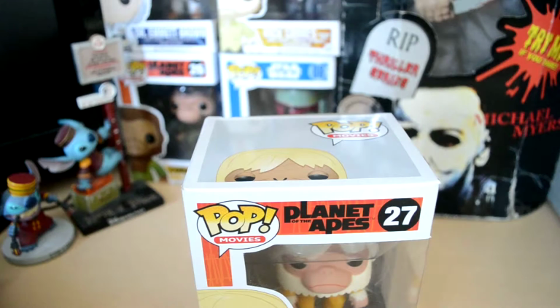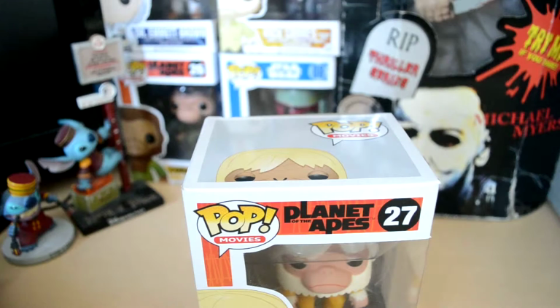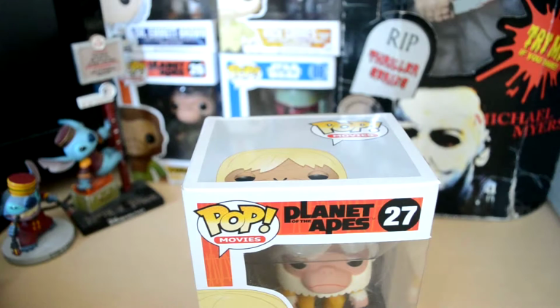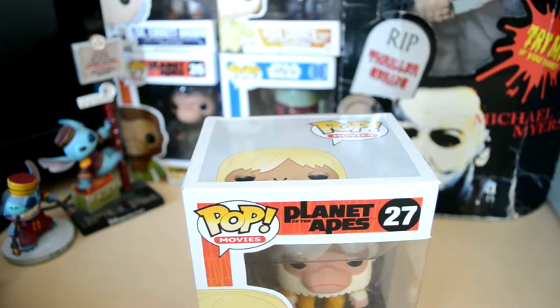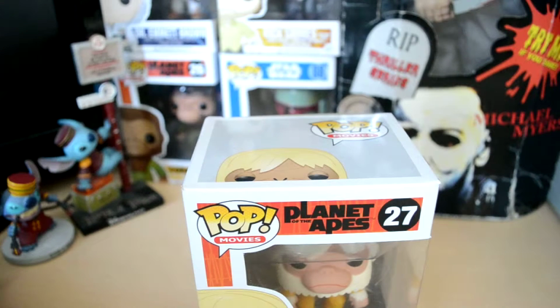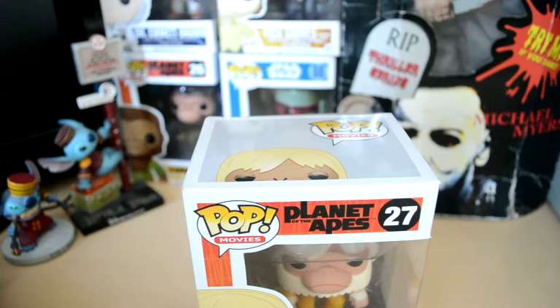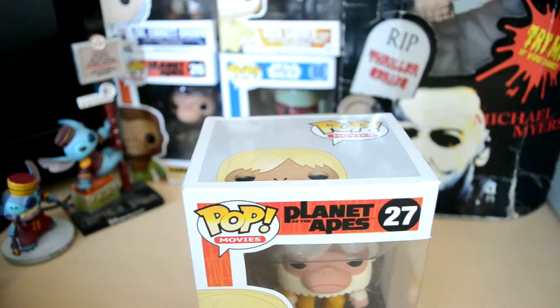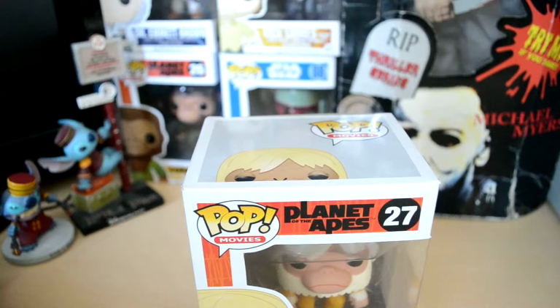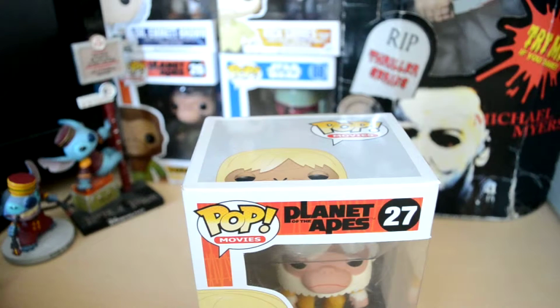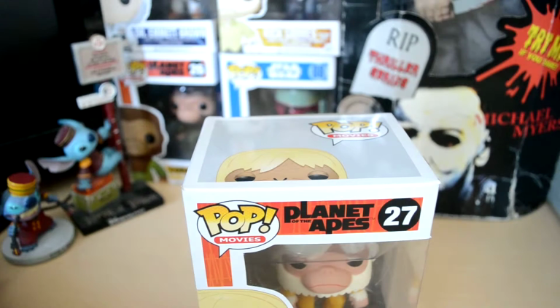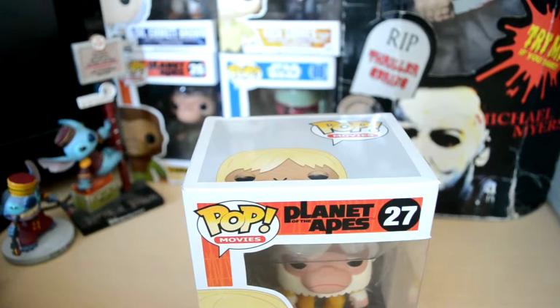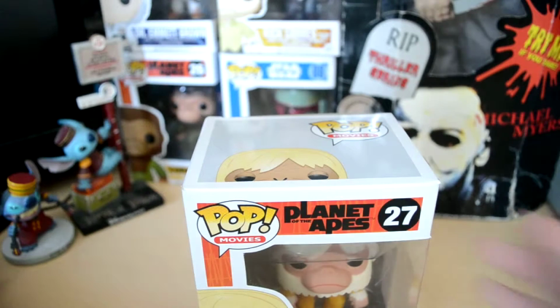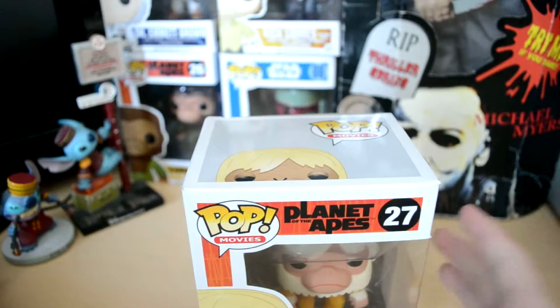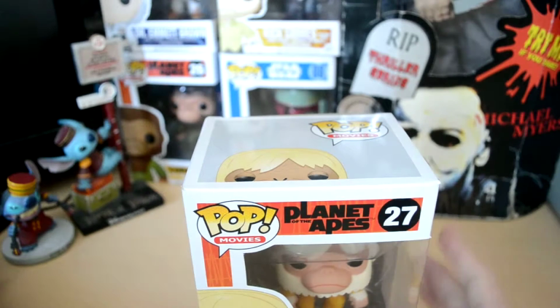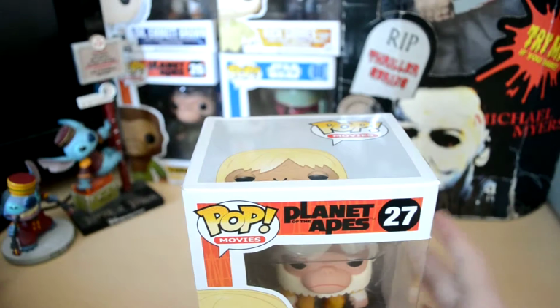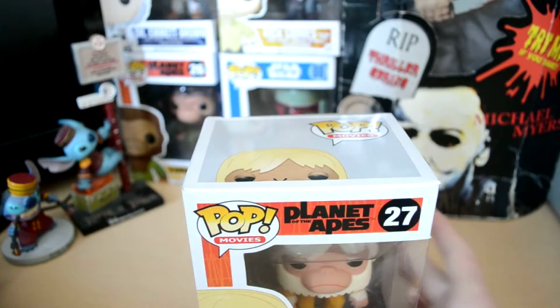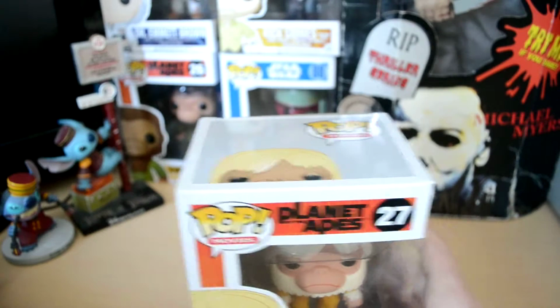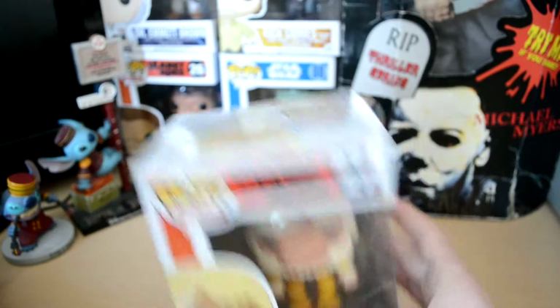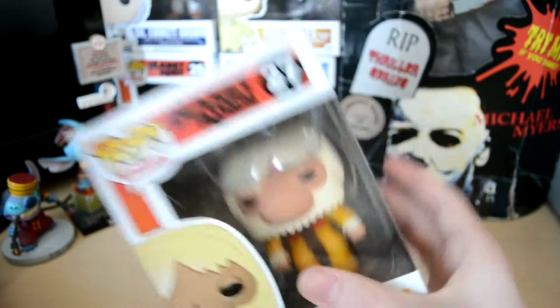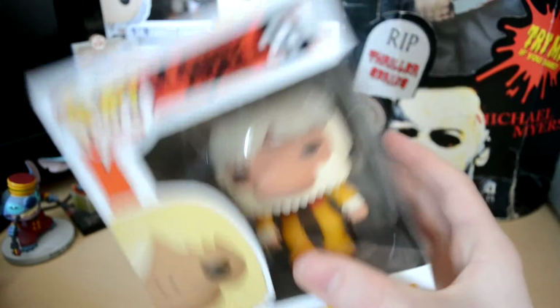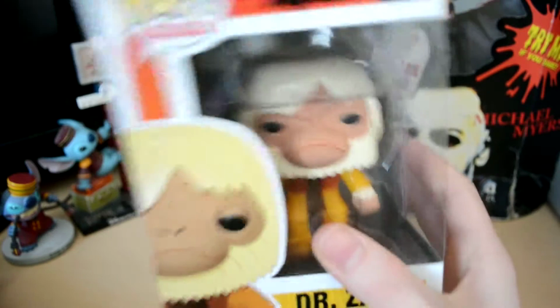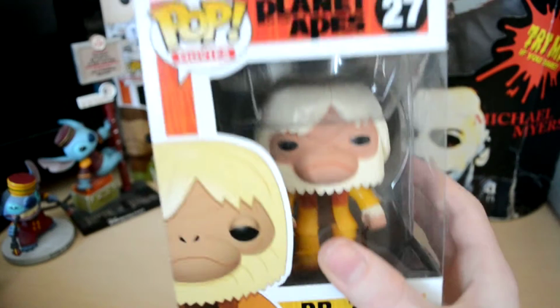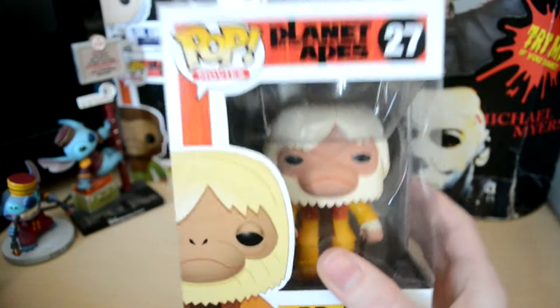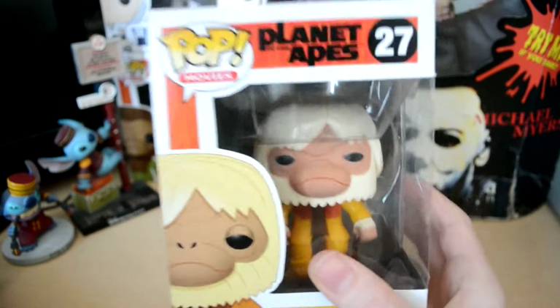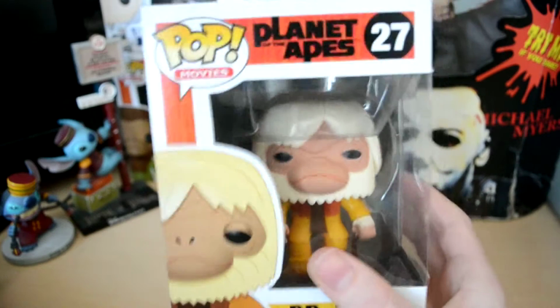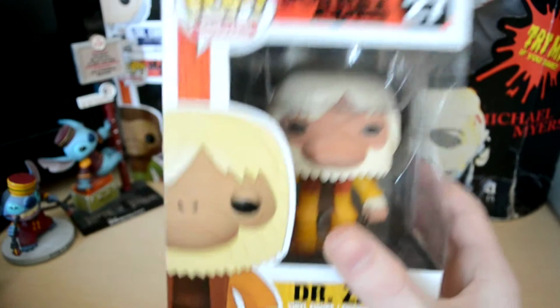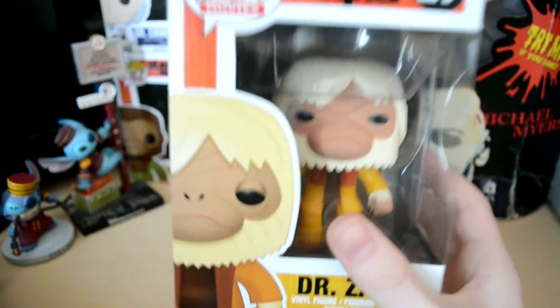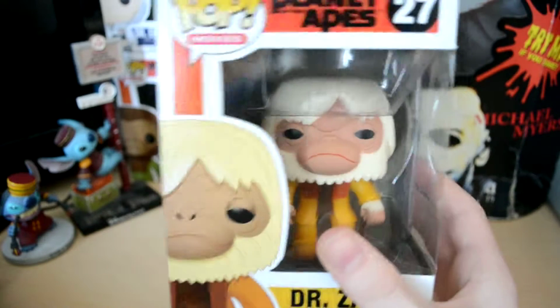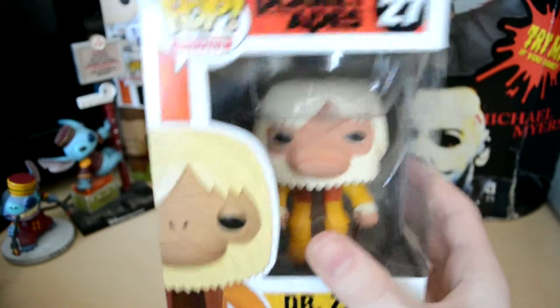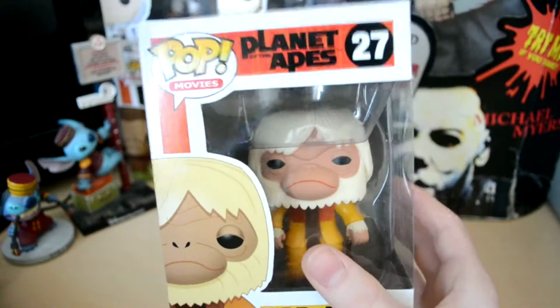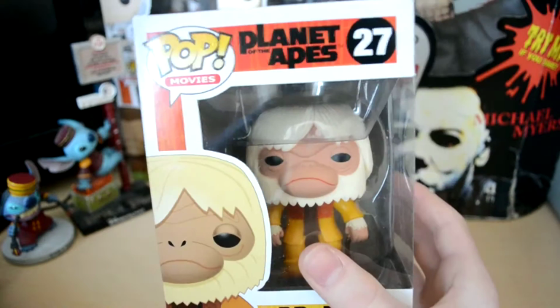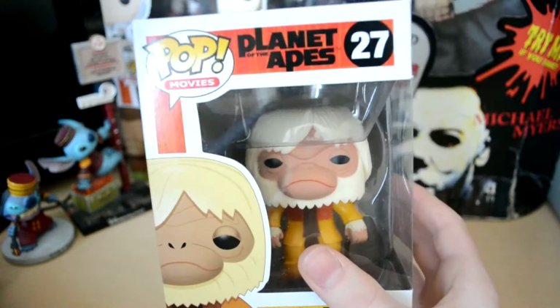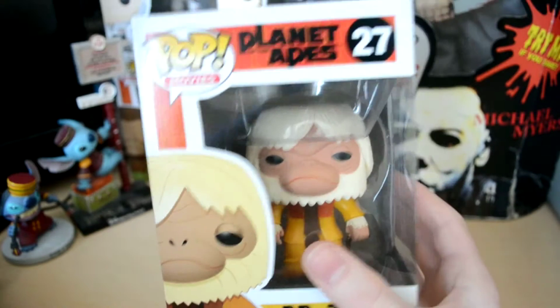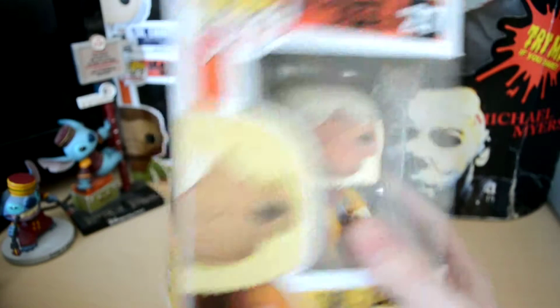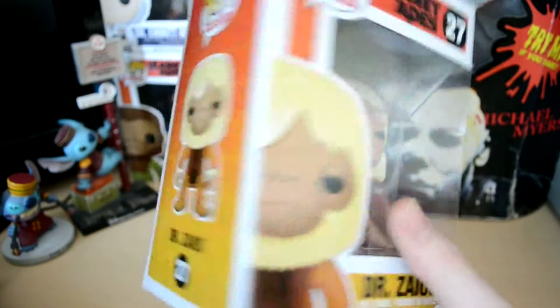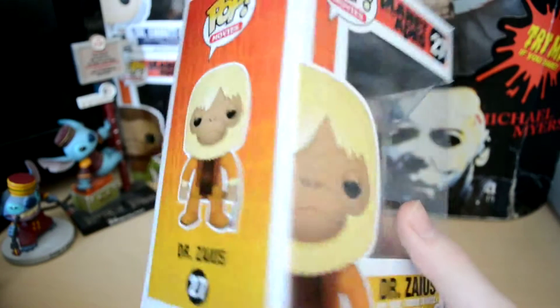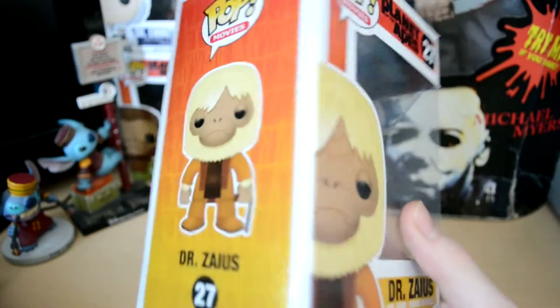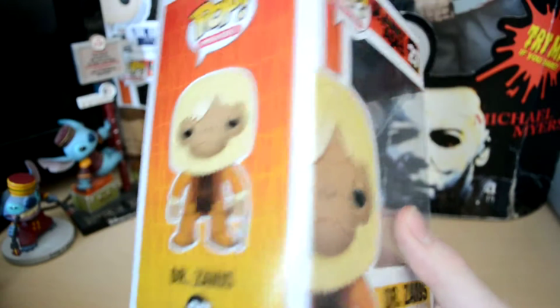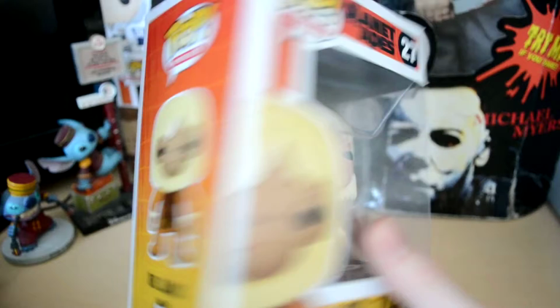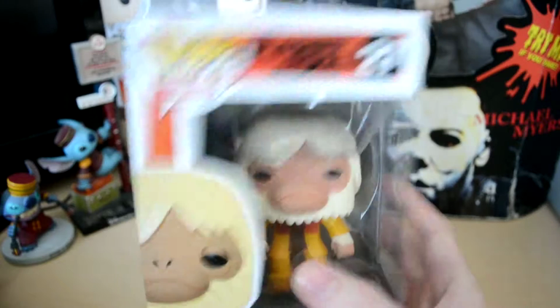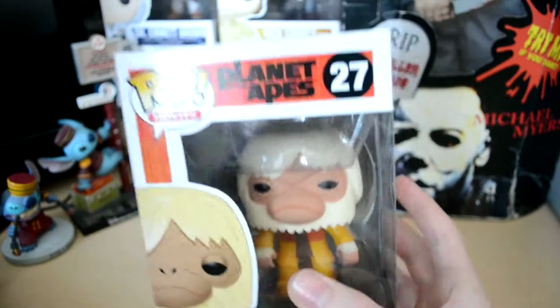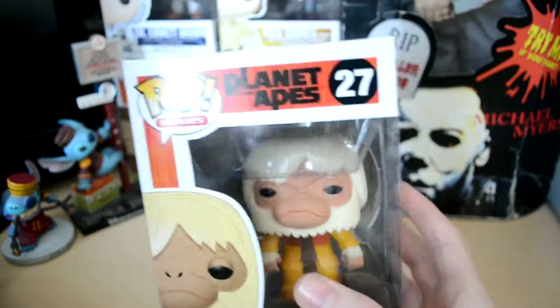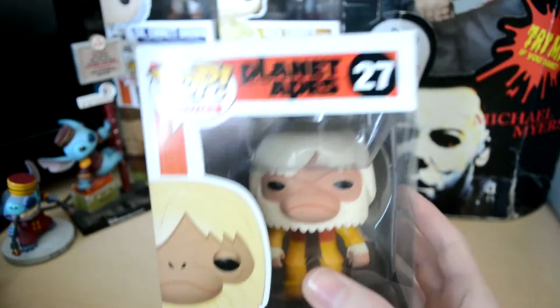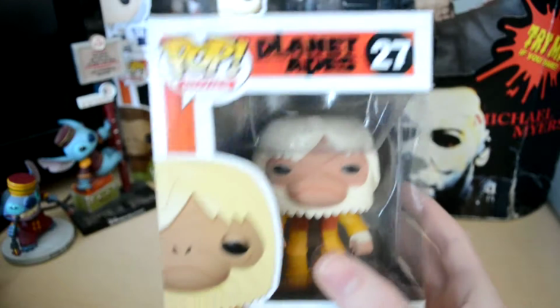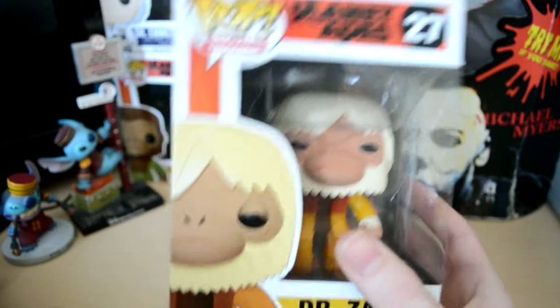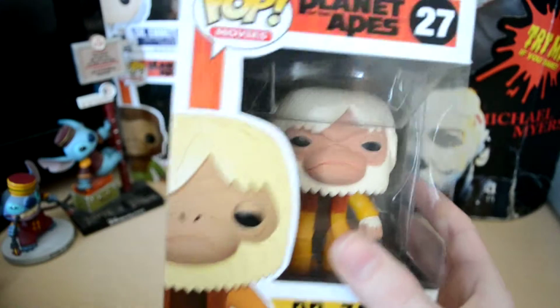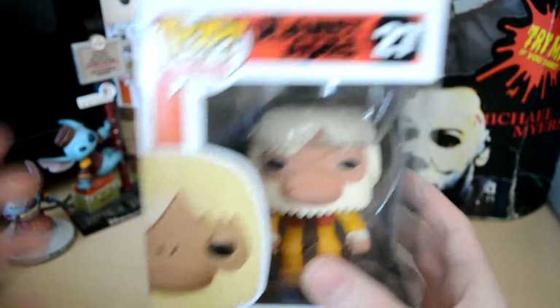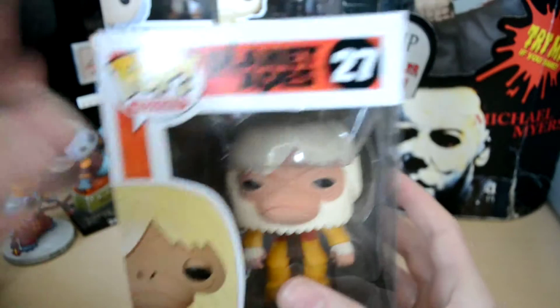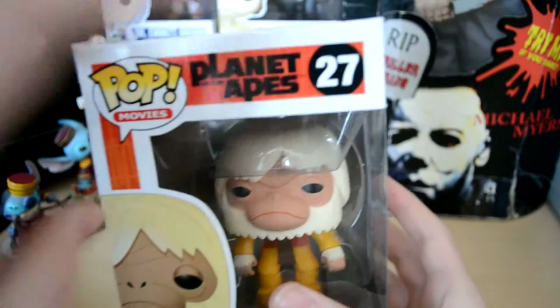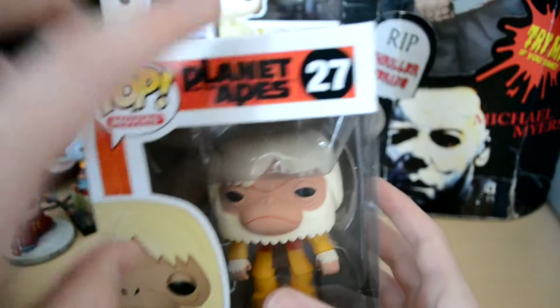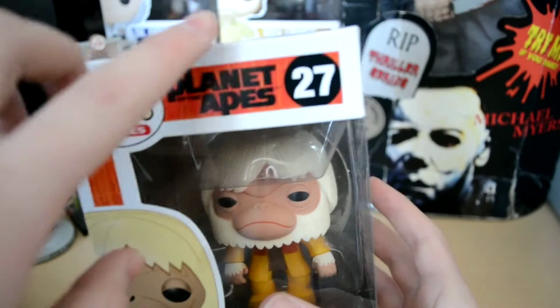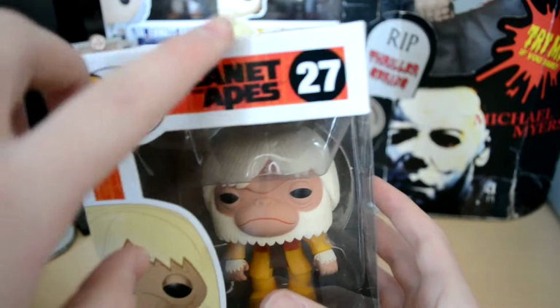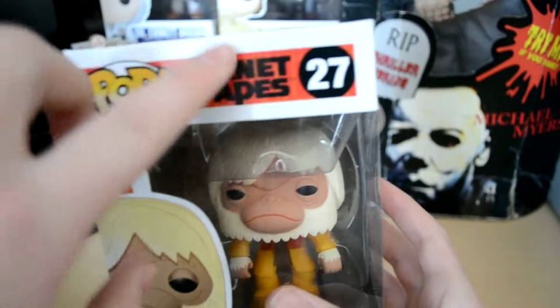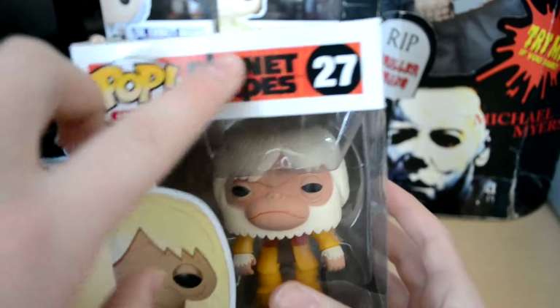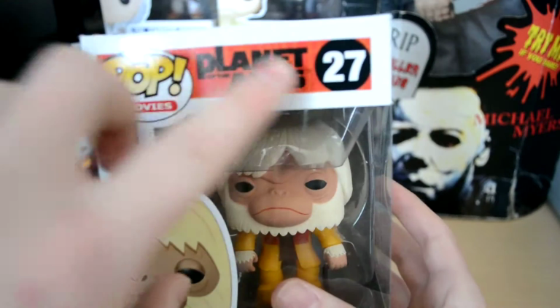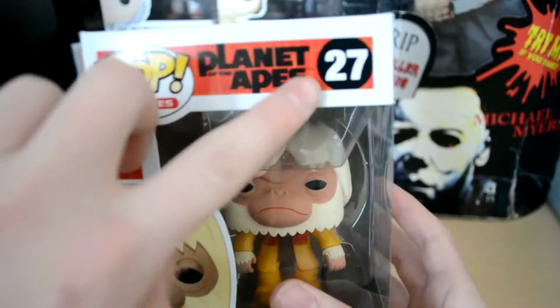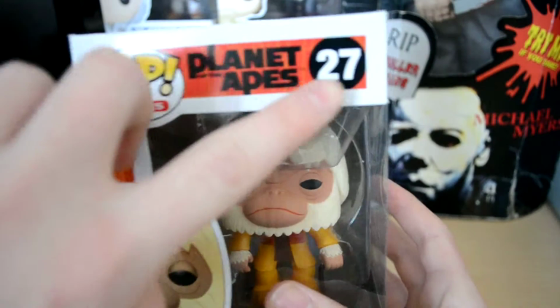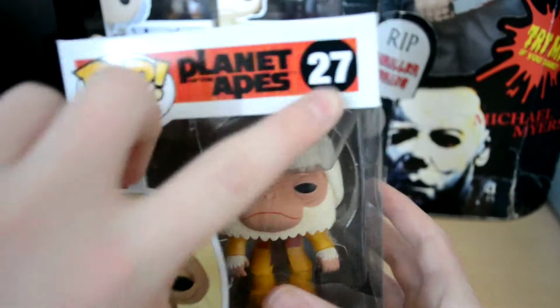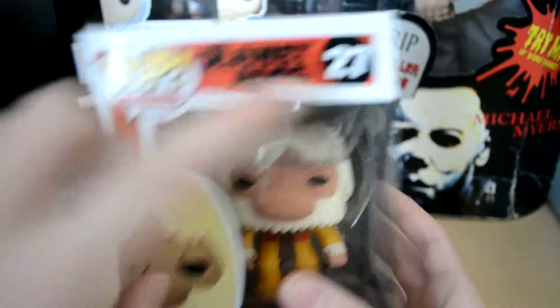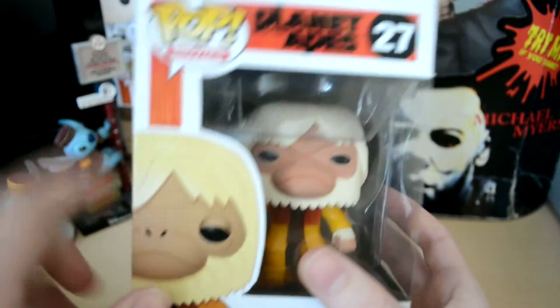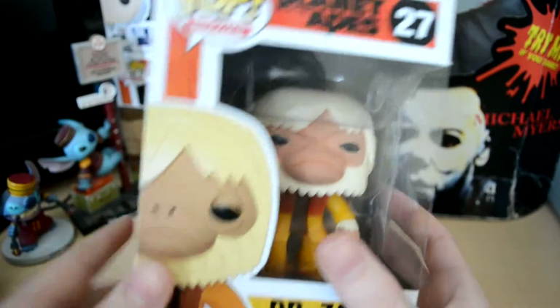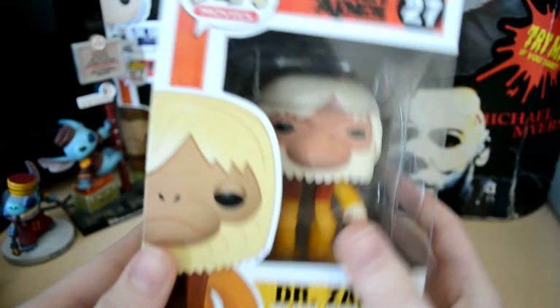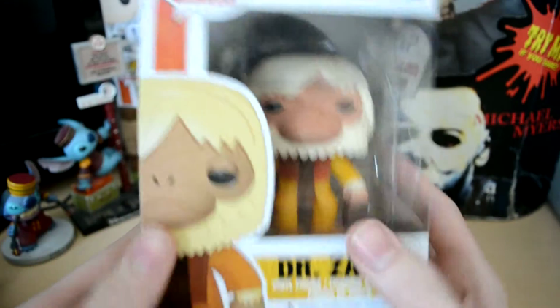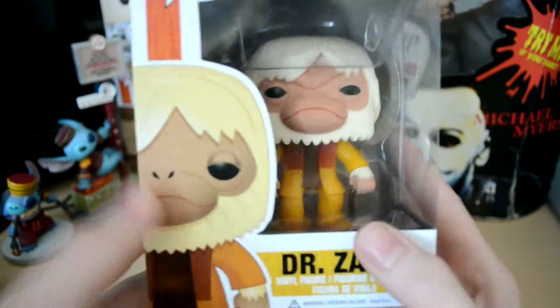Hello guys, welcome to another review, and today we are going to be reviewing the Planet of the Apes Dr. Zaius Funko Pop Vinyl figure. This is Planet of the Apes number 27.